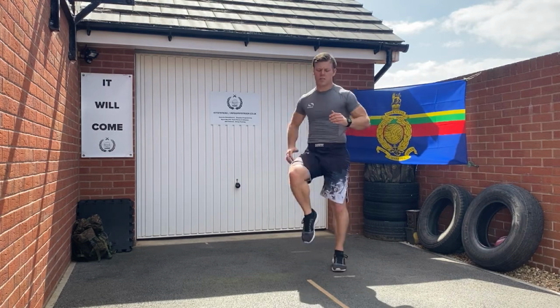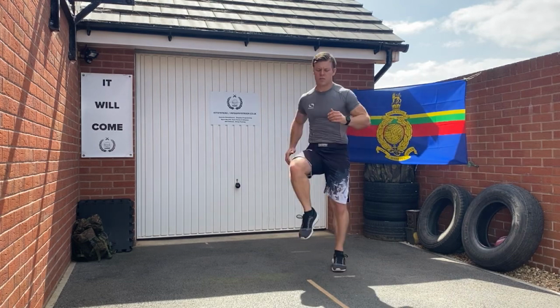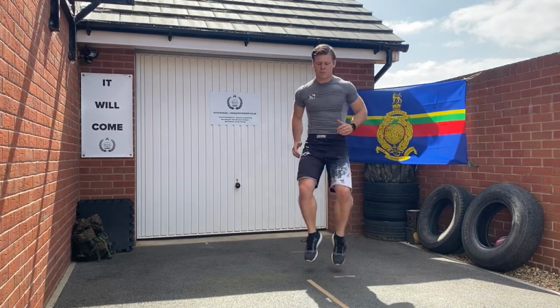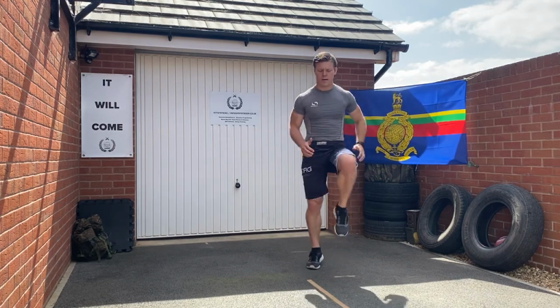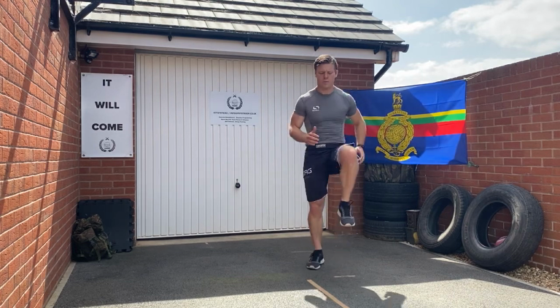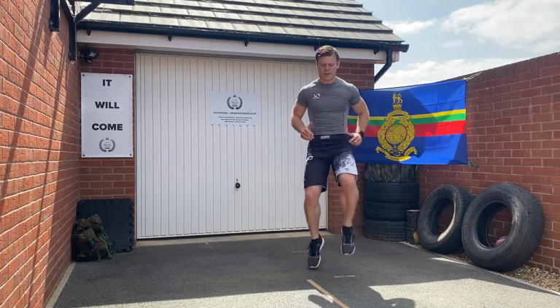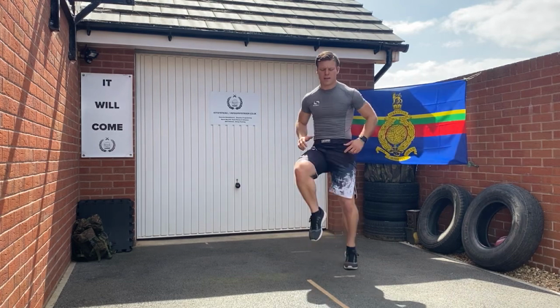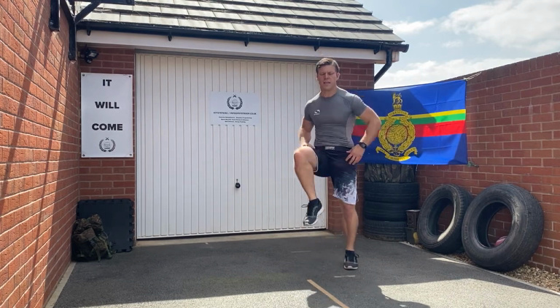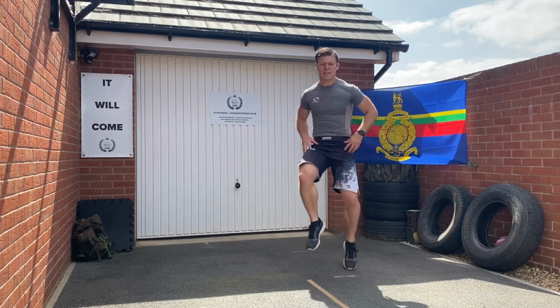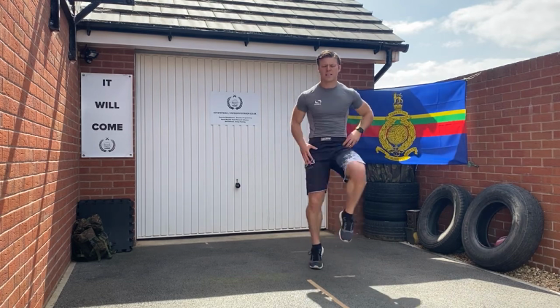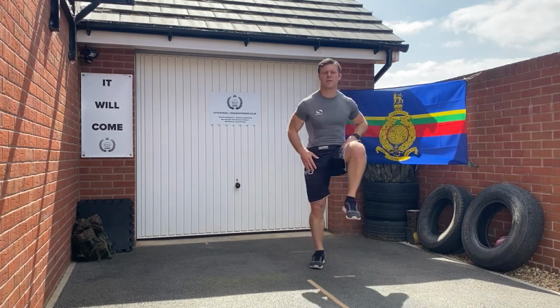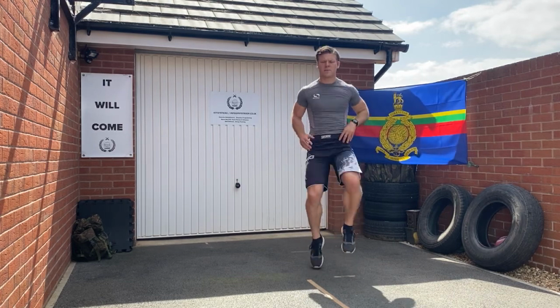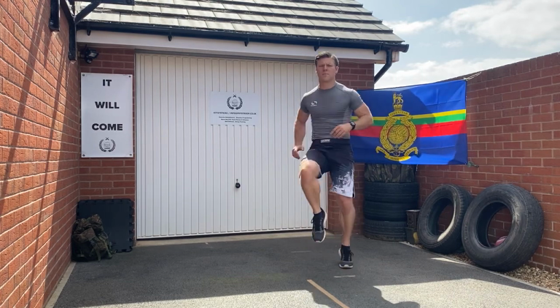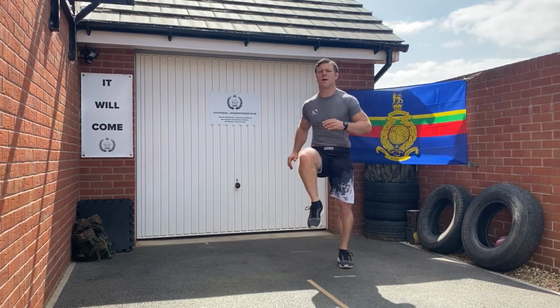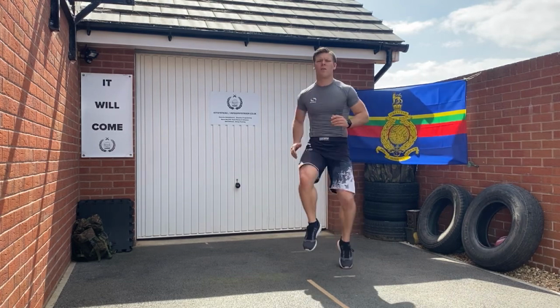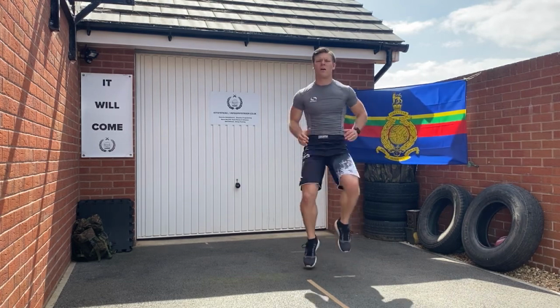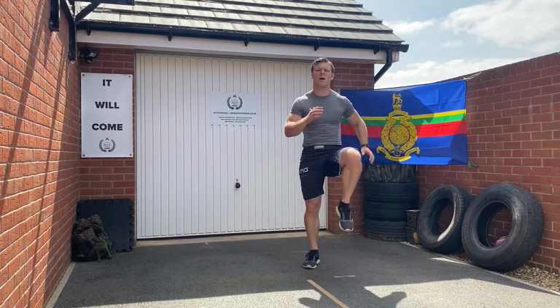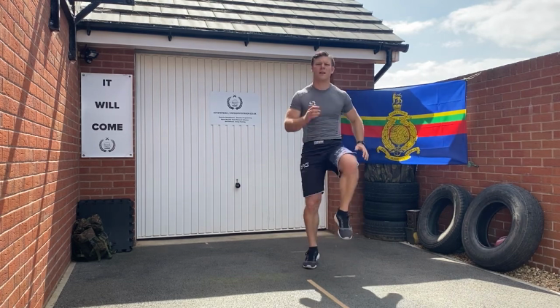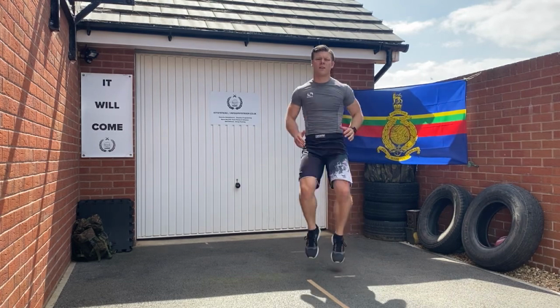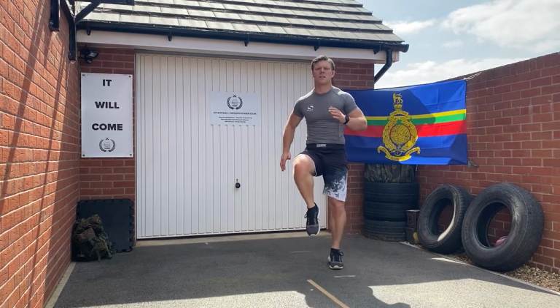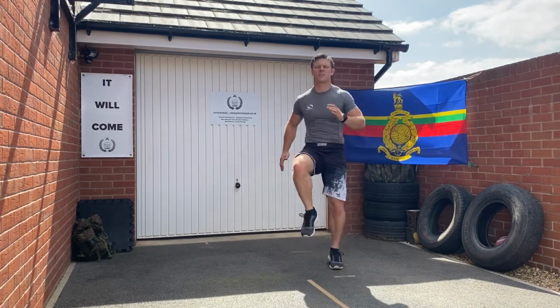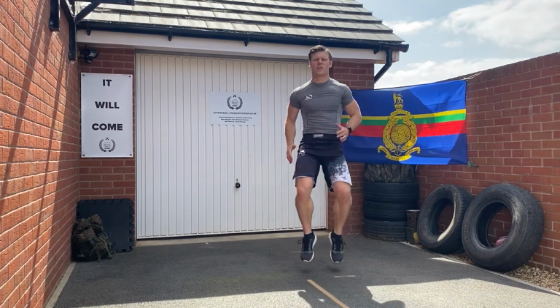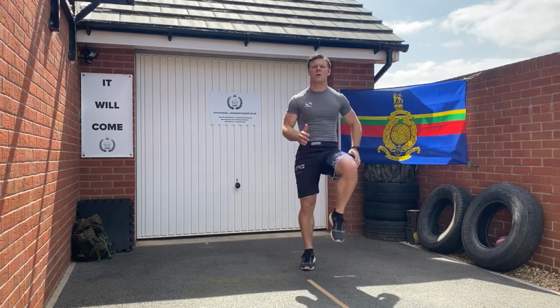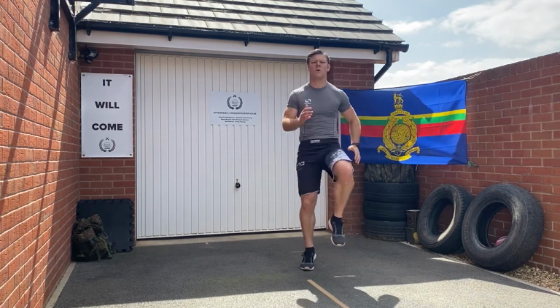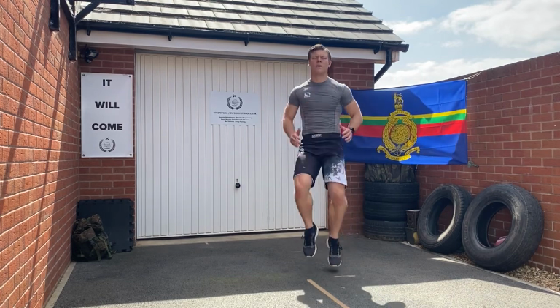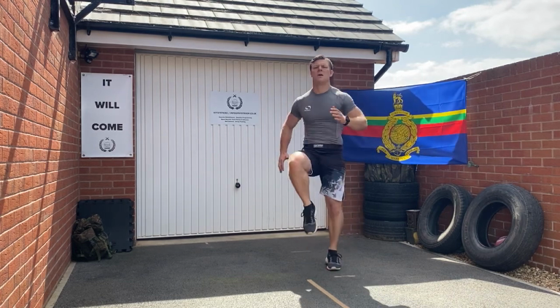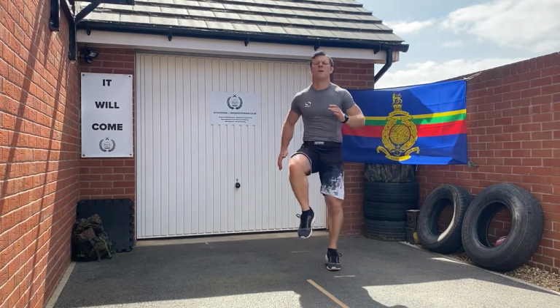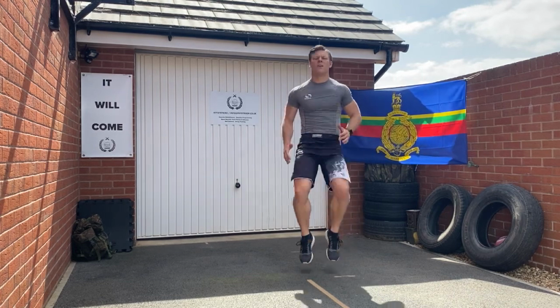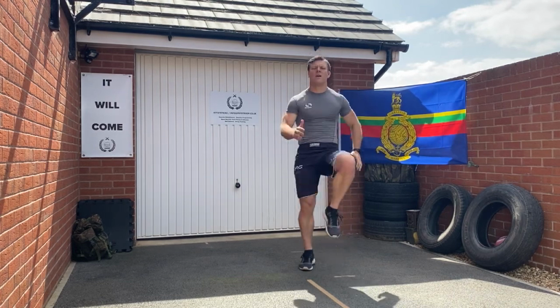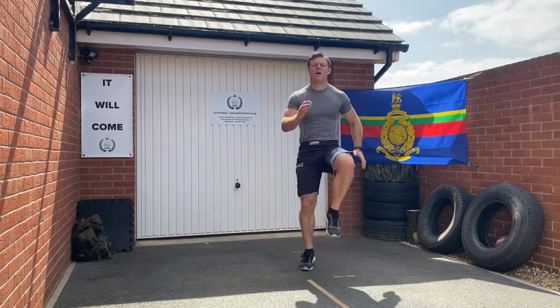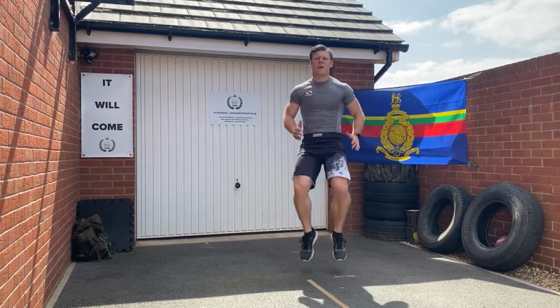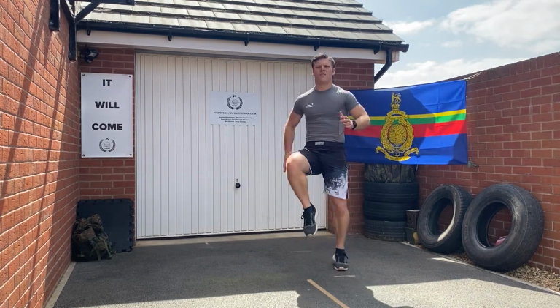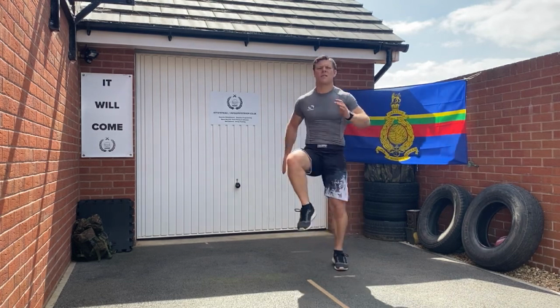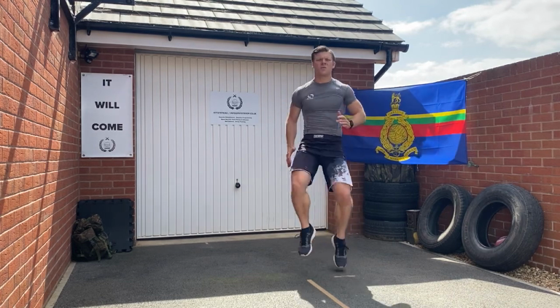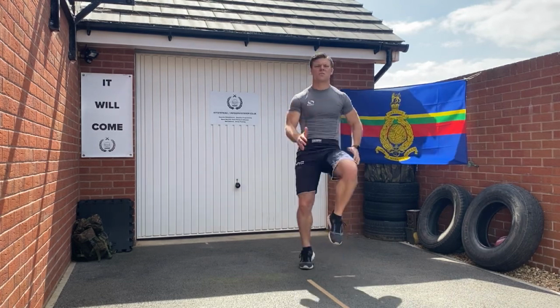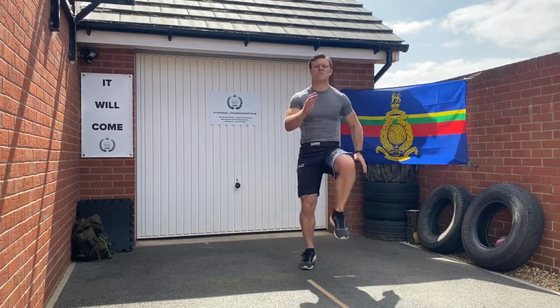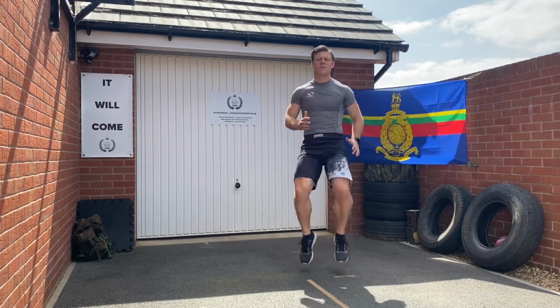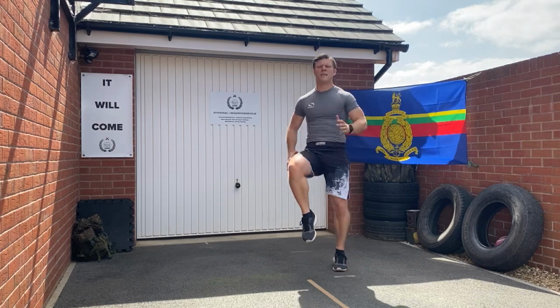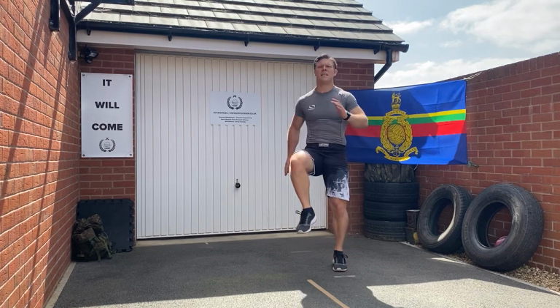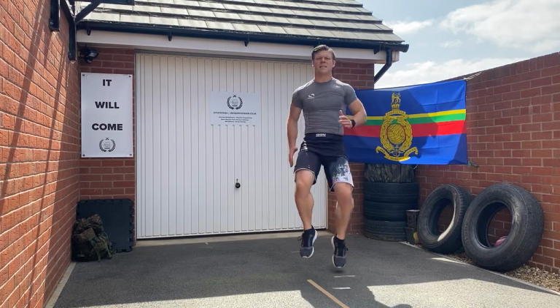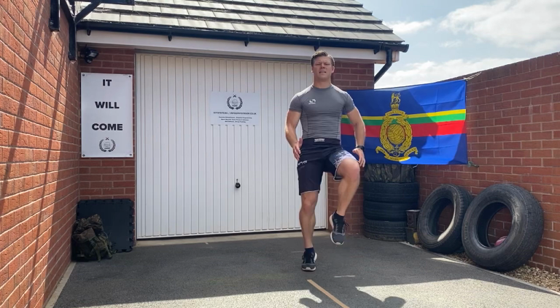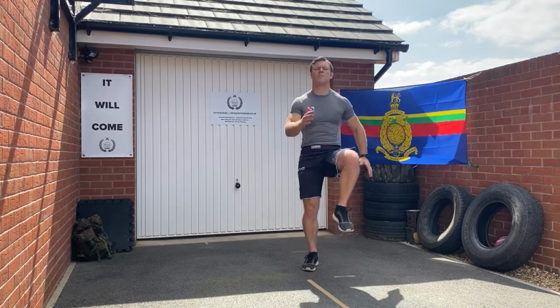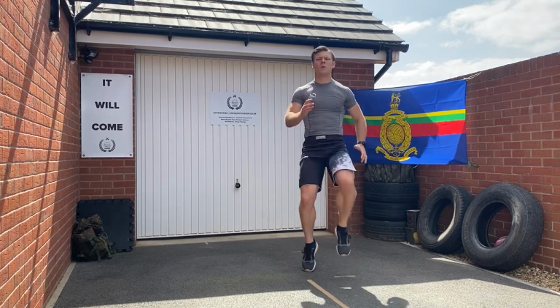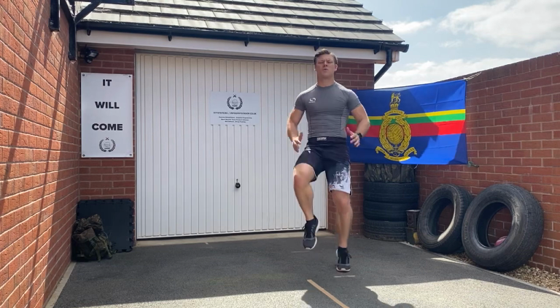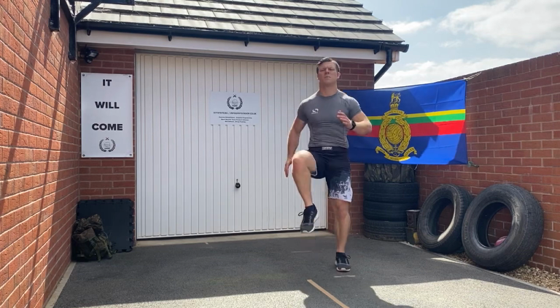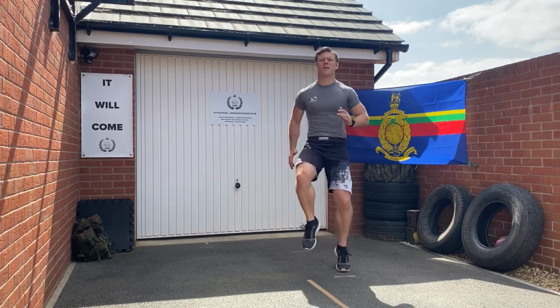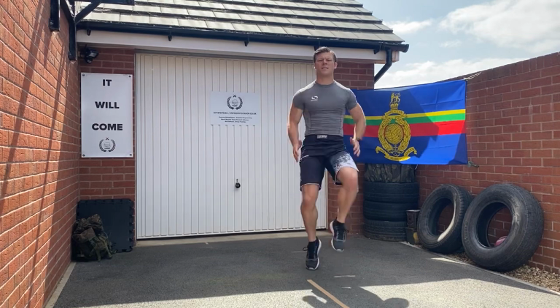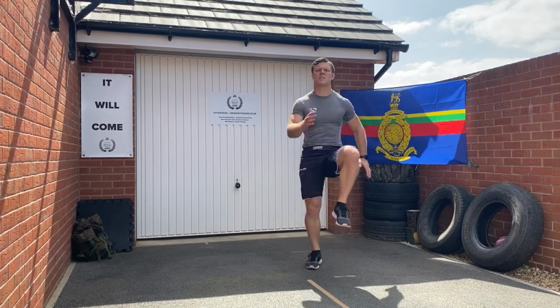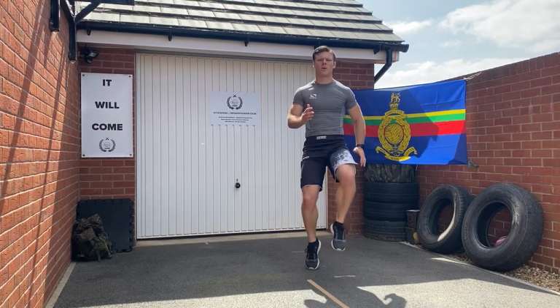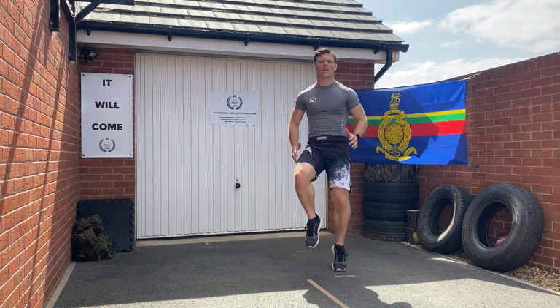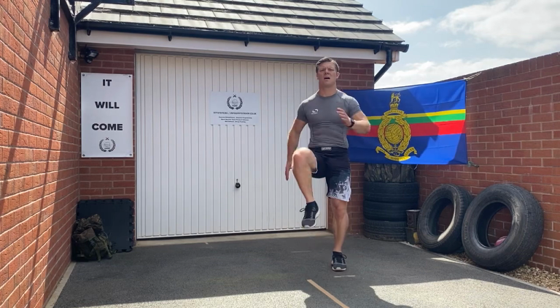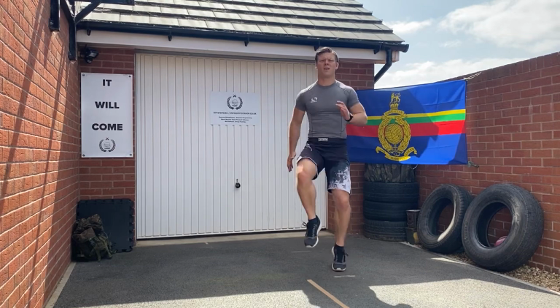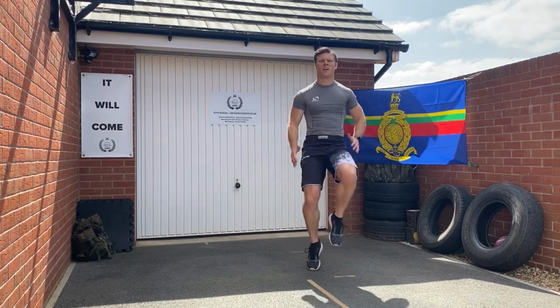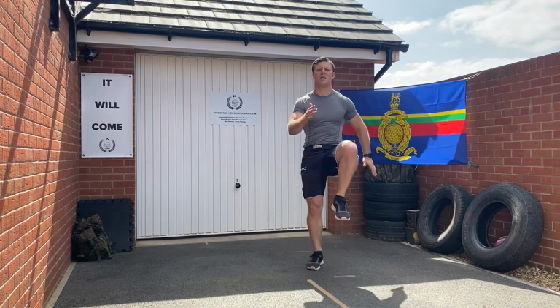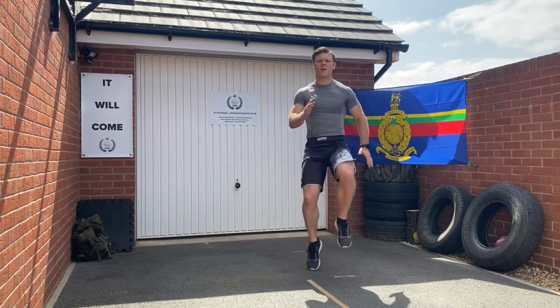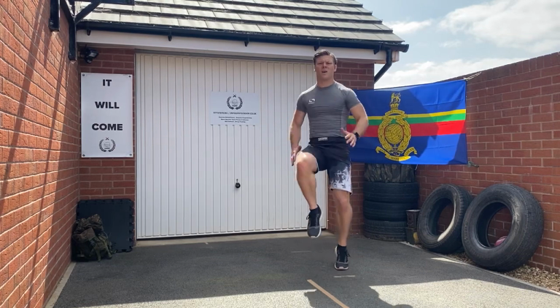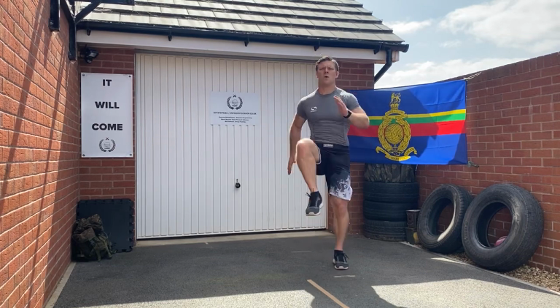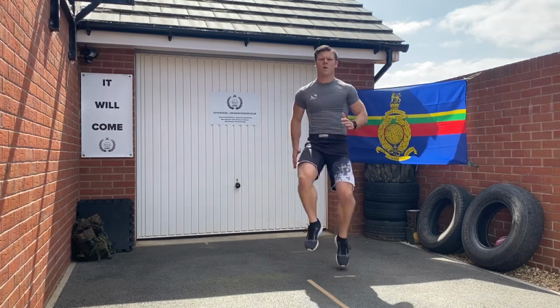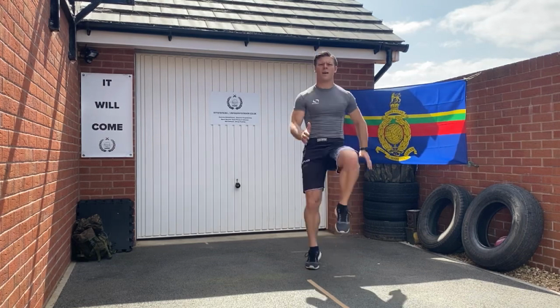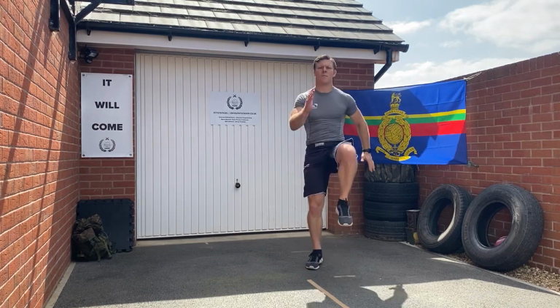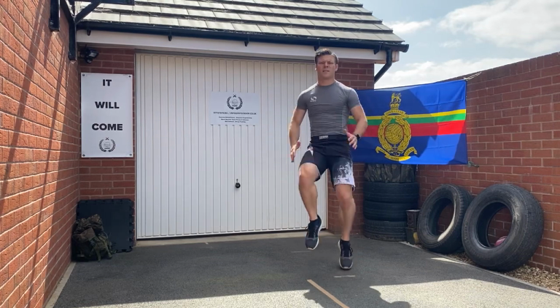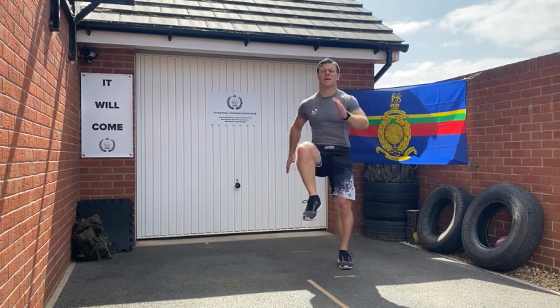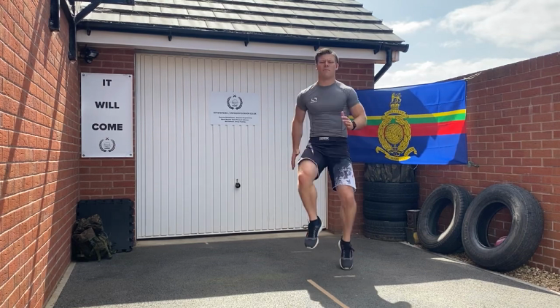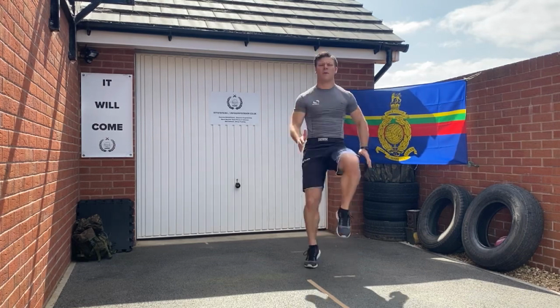First one — nice and simple — high knee running. We're just running with the knees coming up to belt height, like so. This one's really simple to make harder: we up the tempo and drive the arms a little bit more.